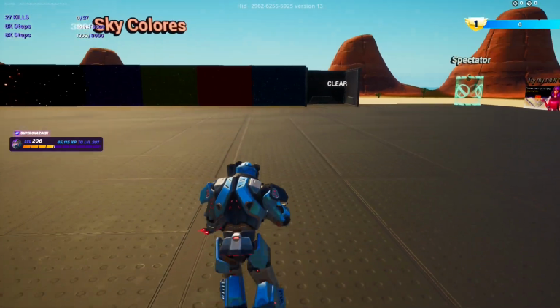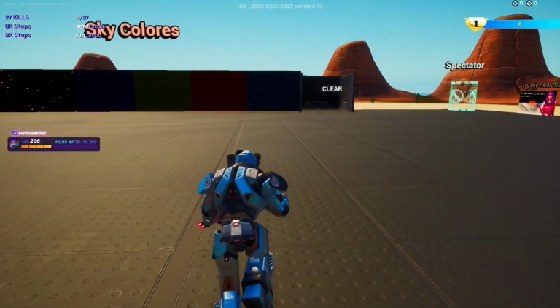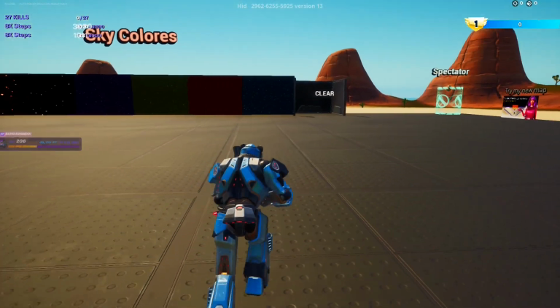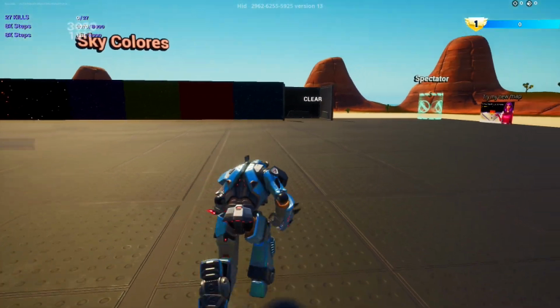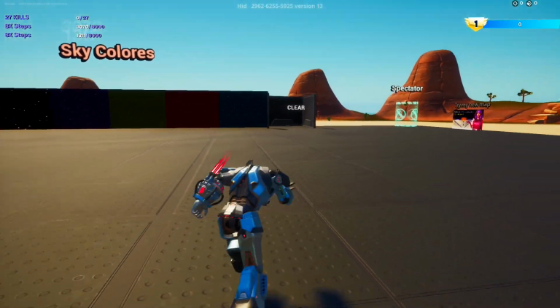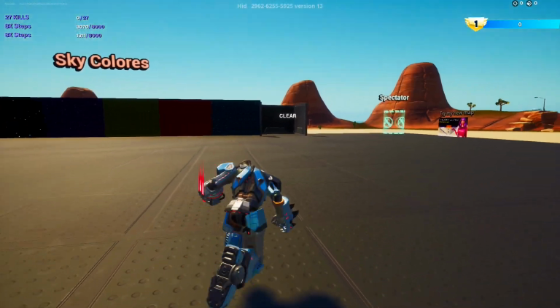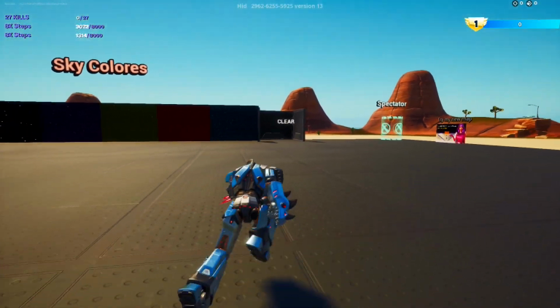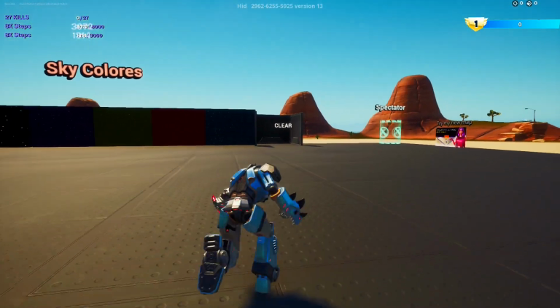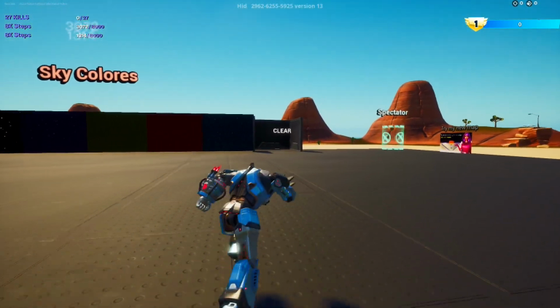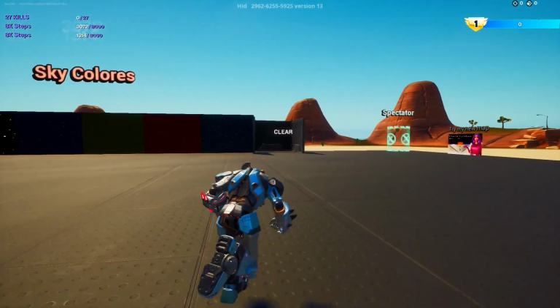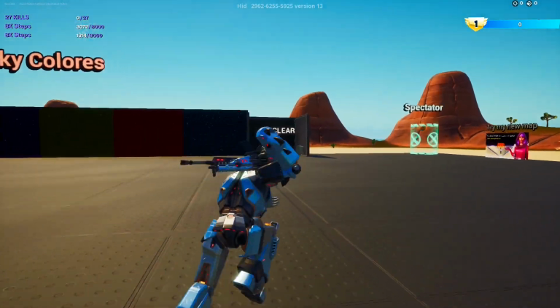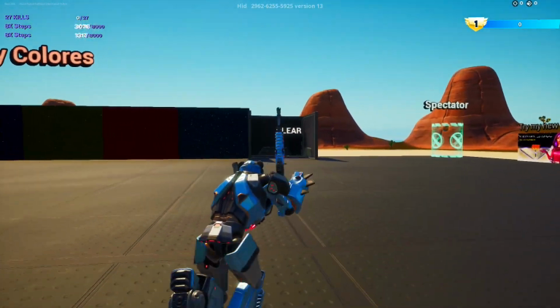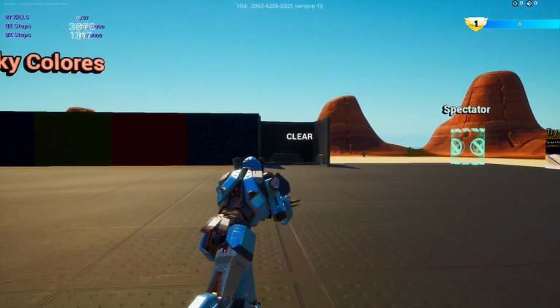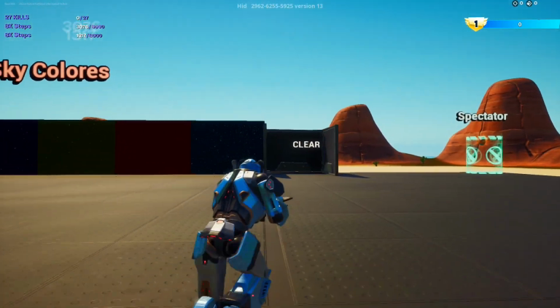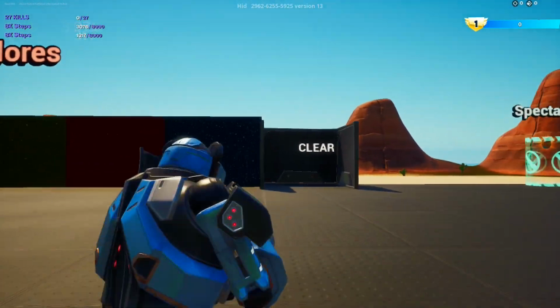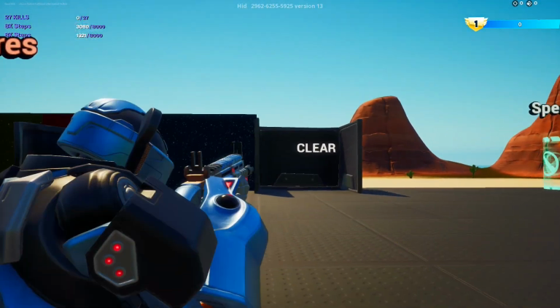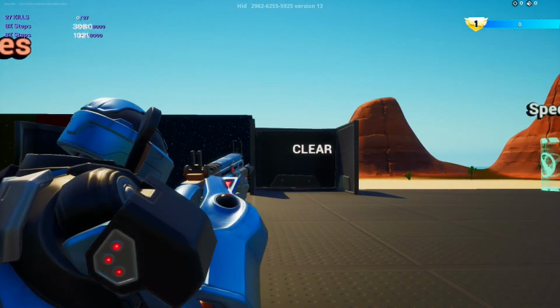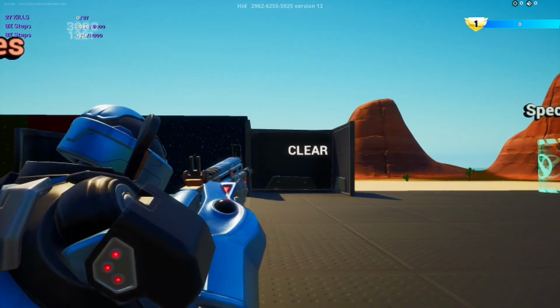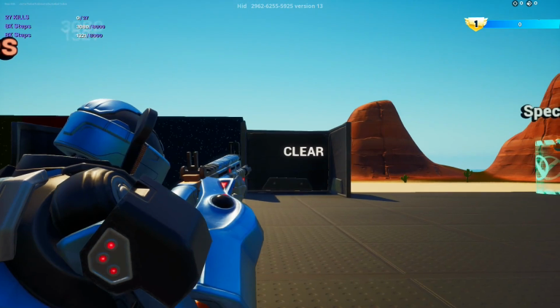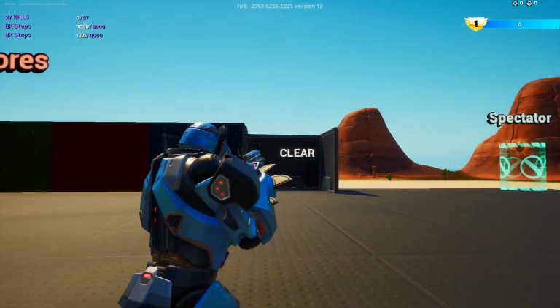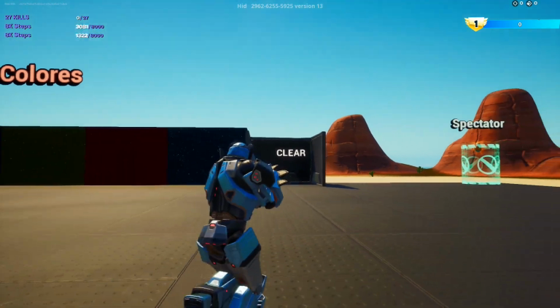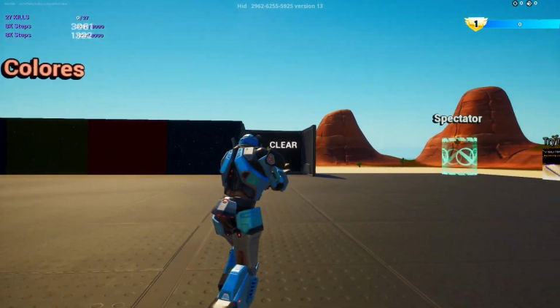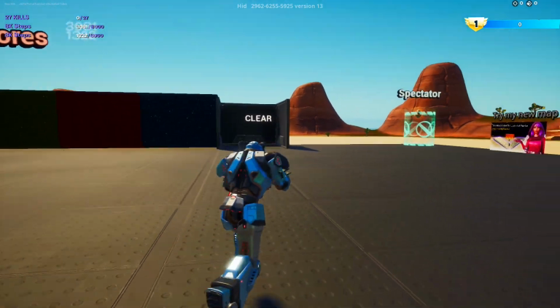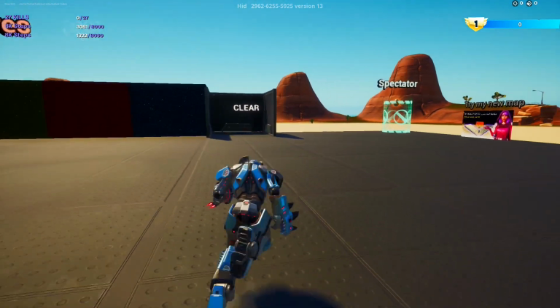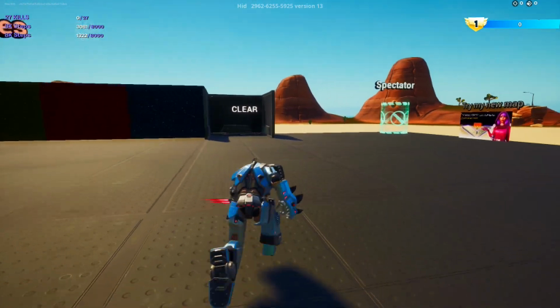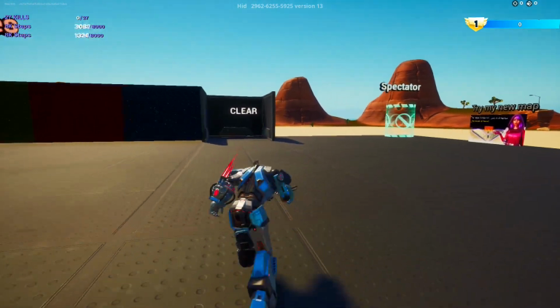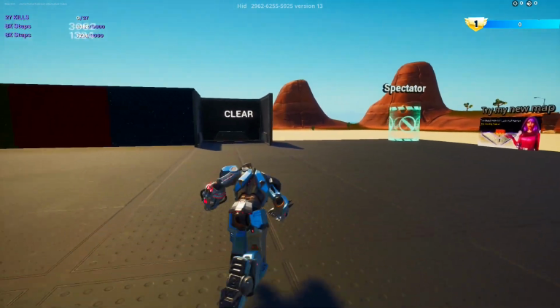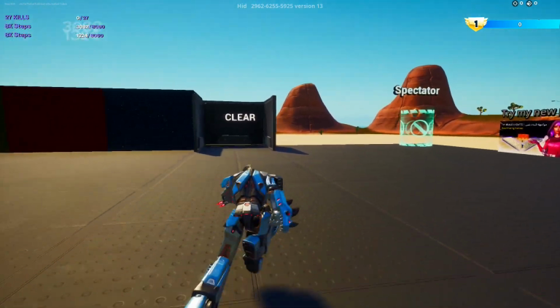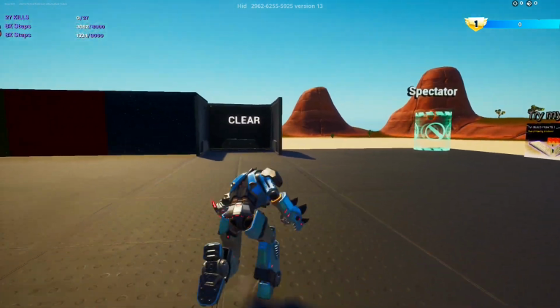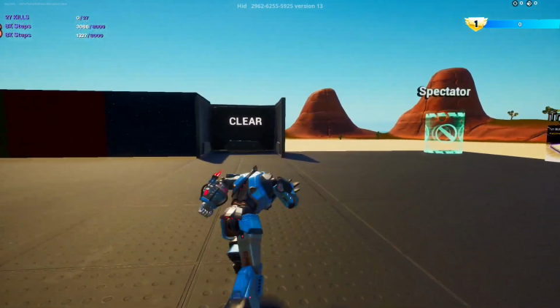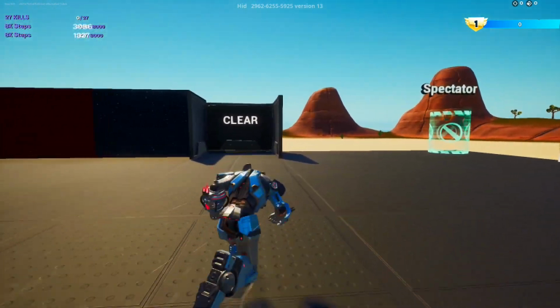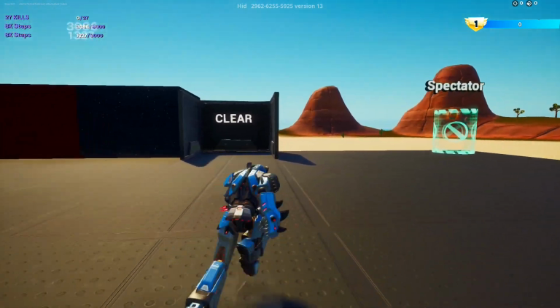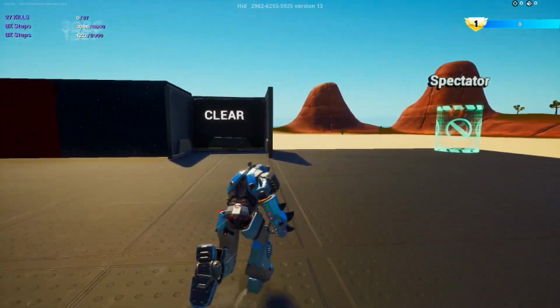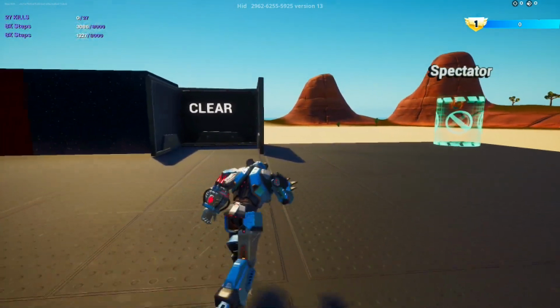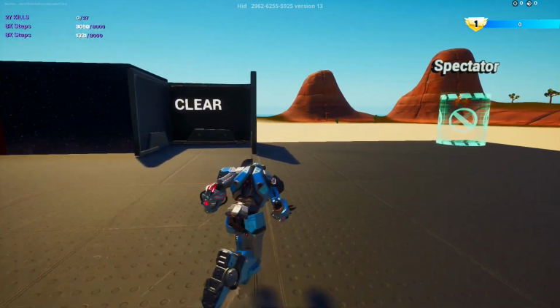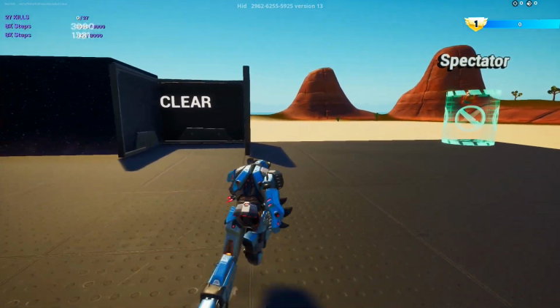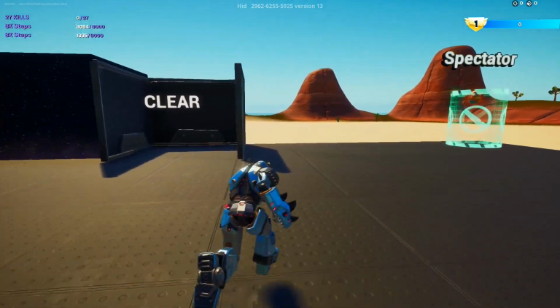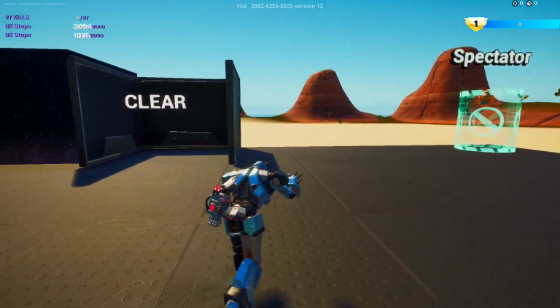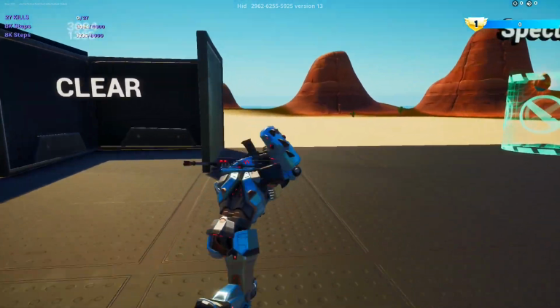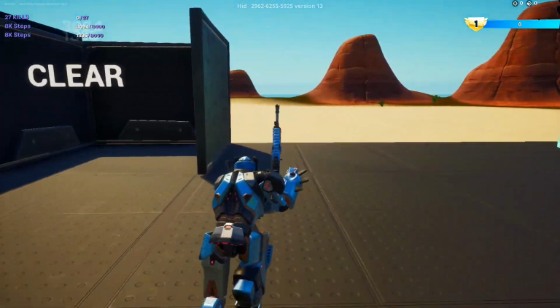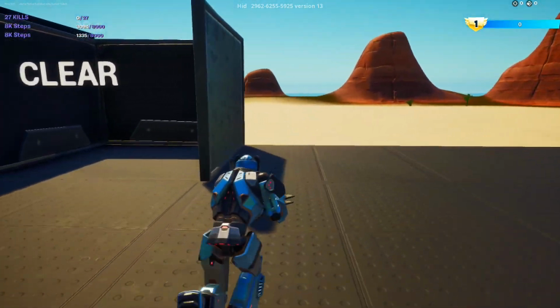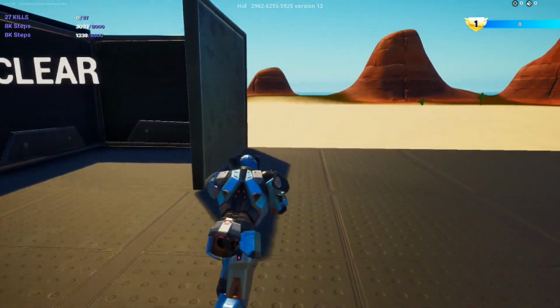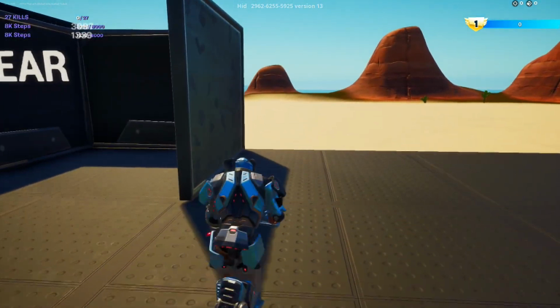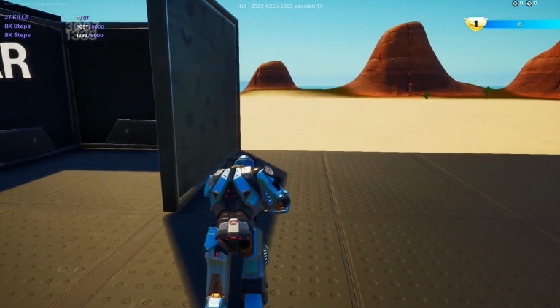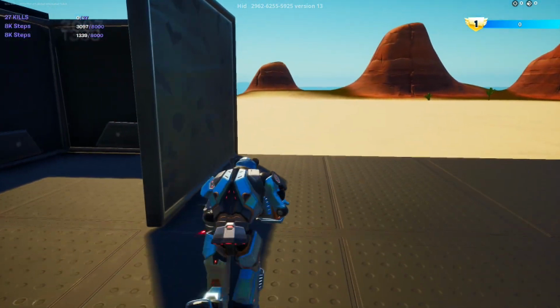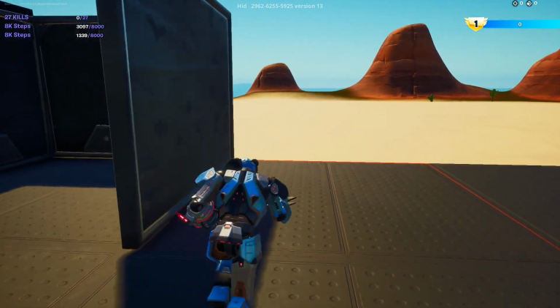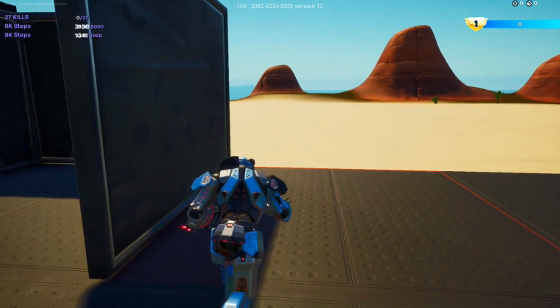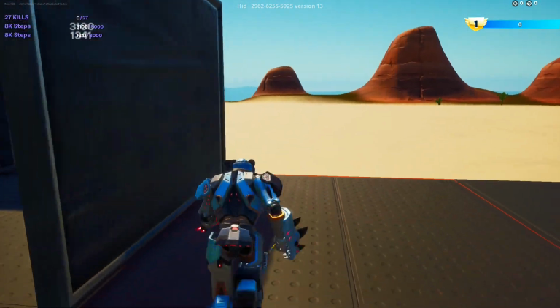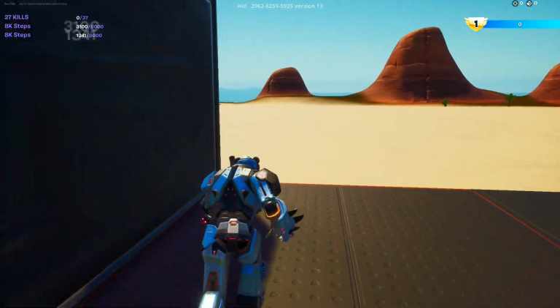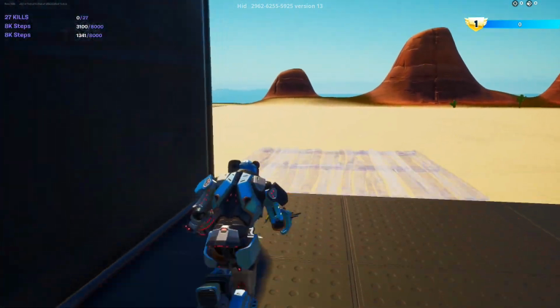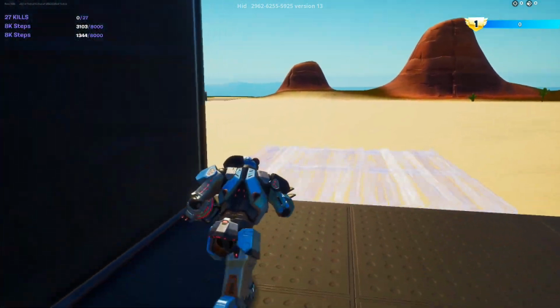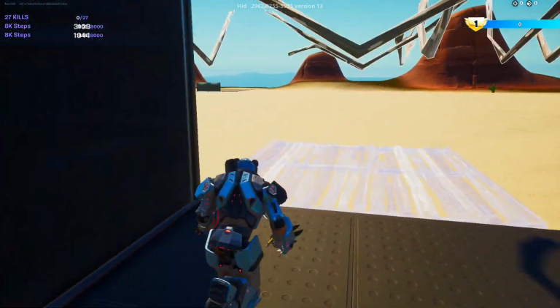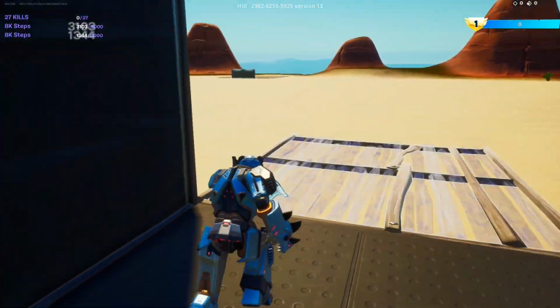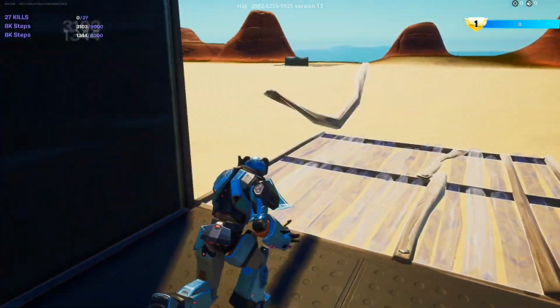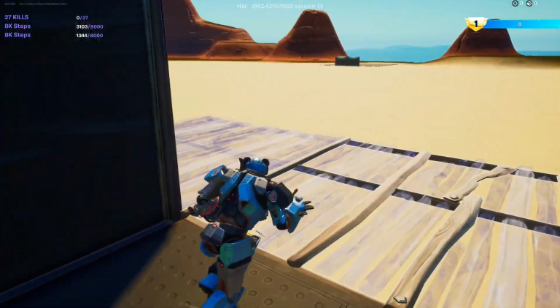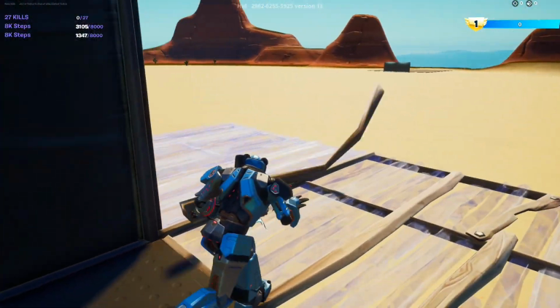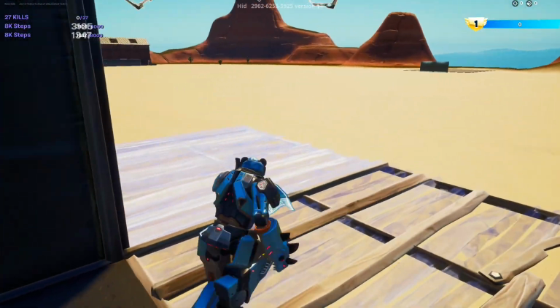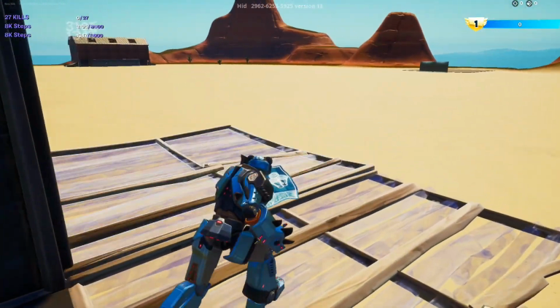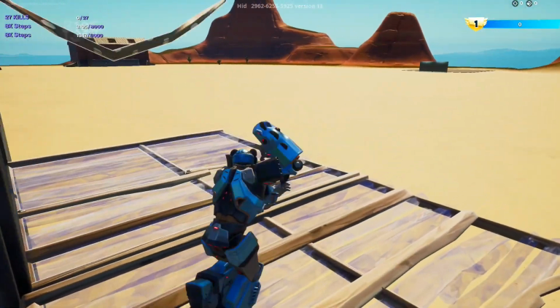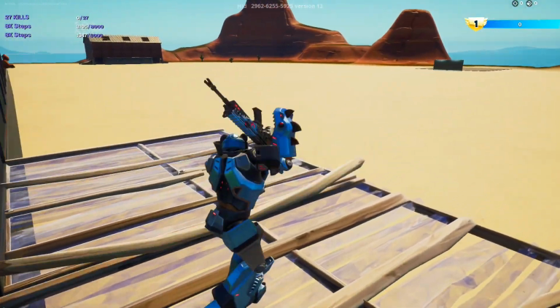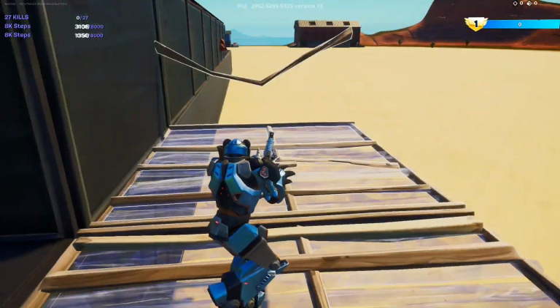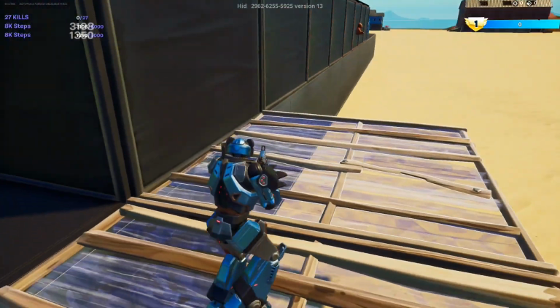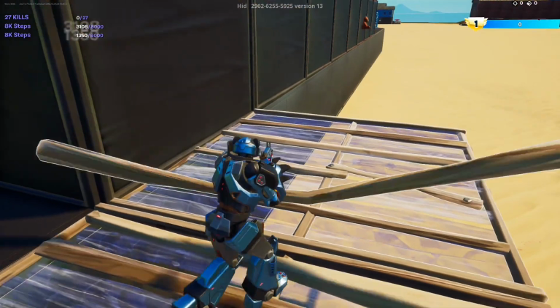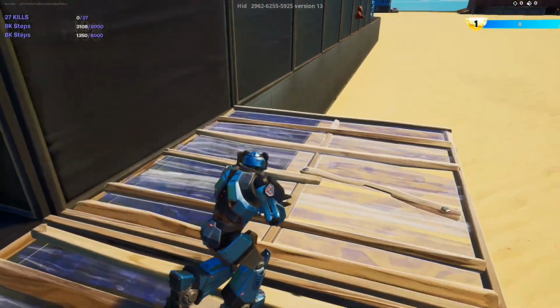Now let's place a pad right behind where it says 'clear.' When you turn blue, do an emote.